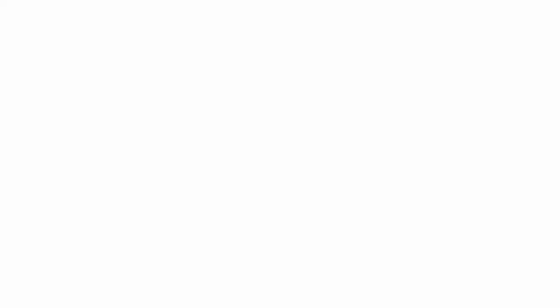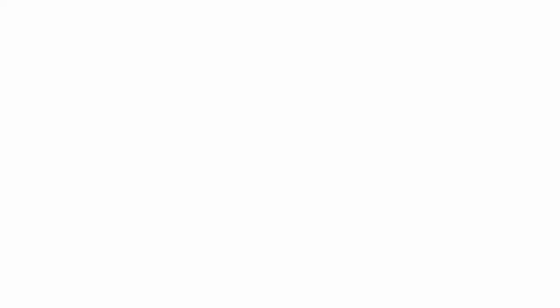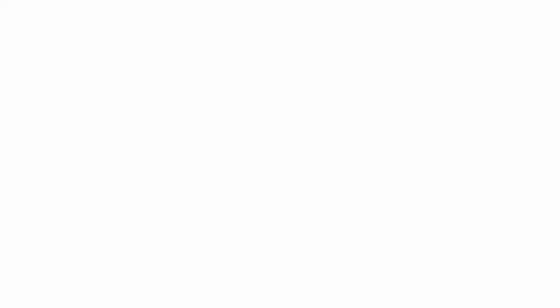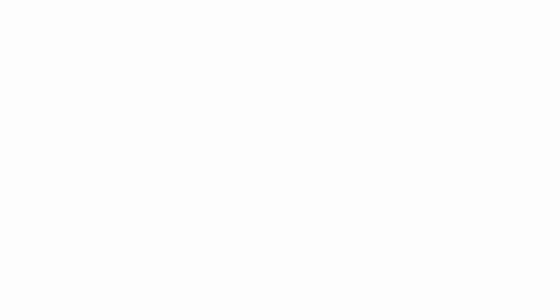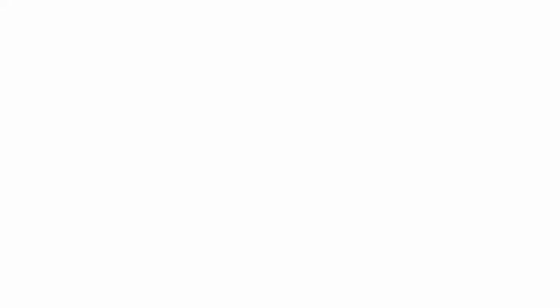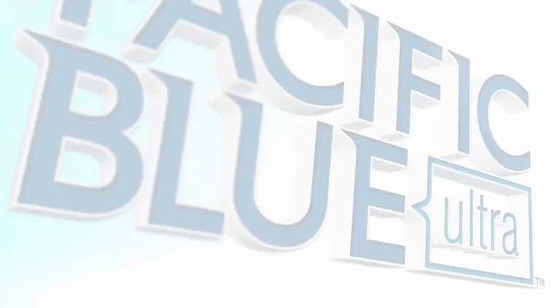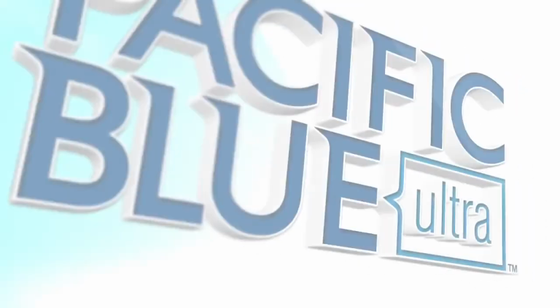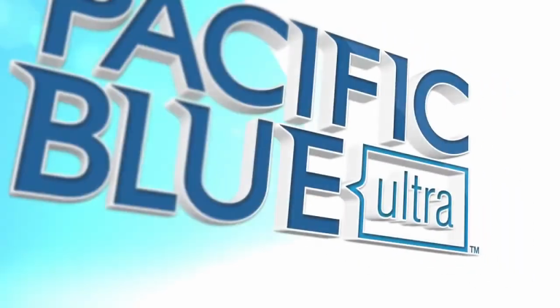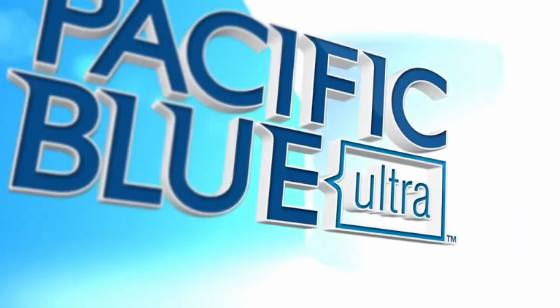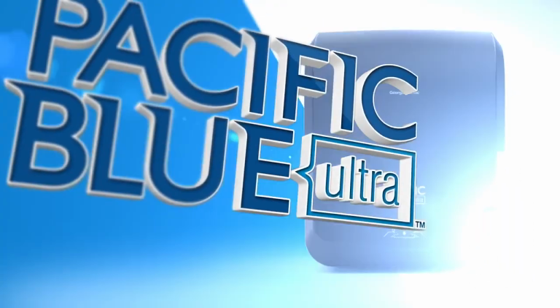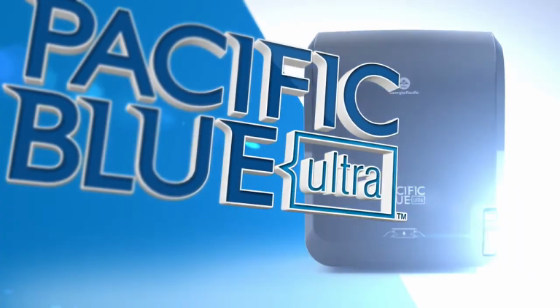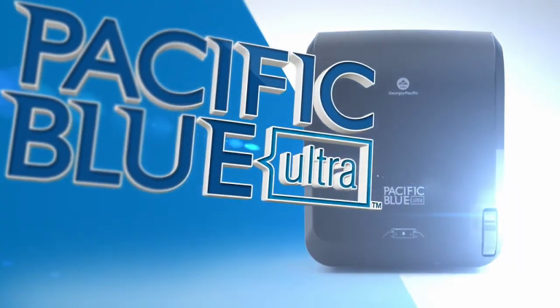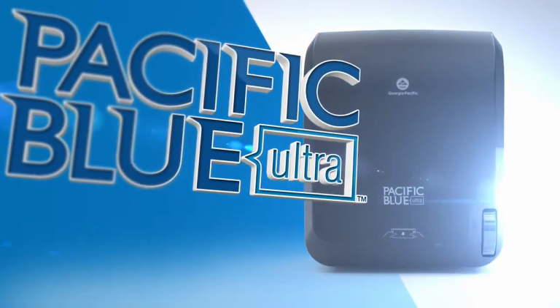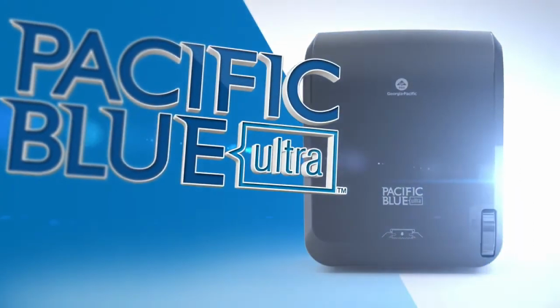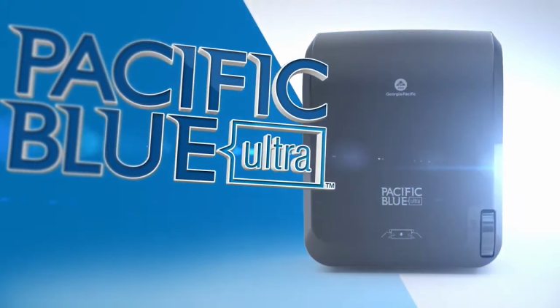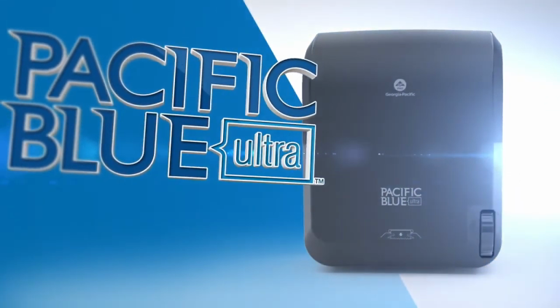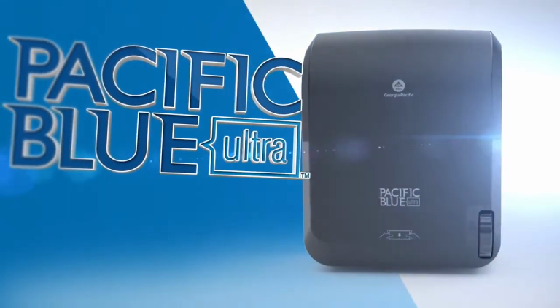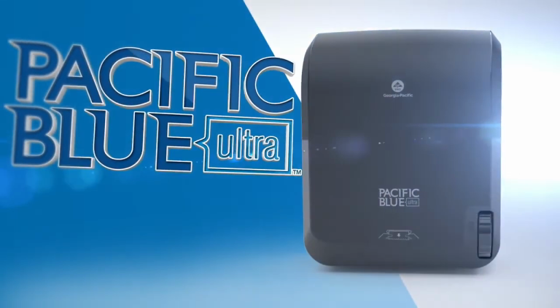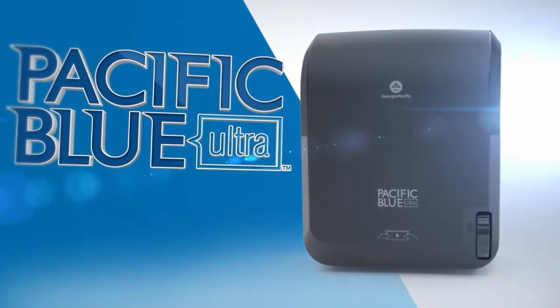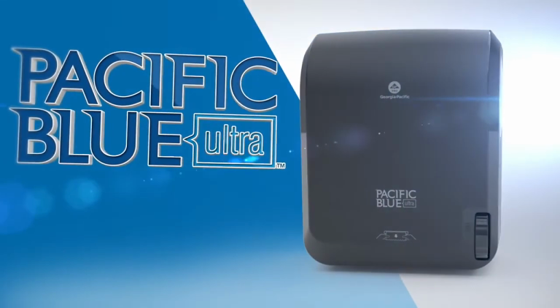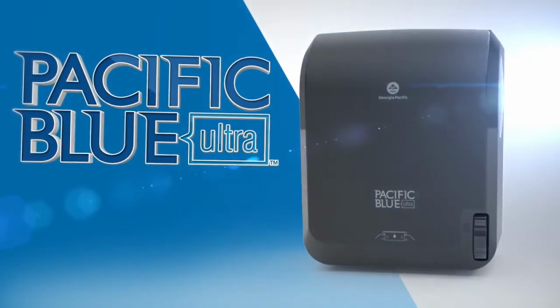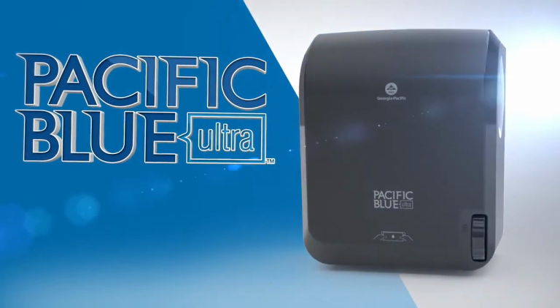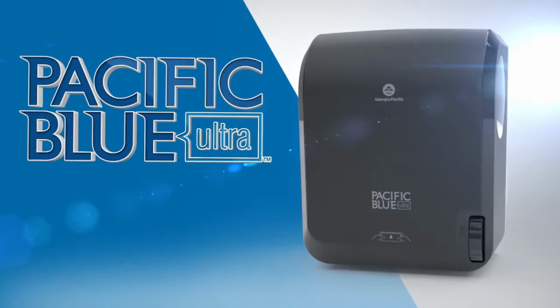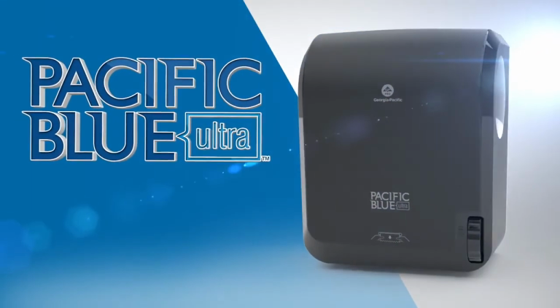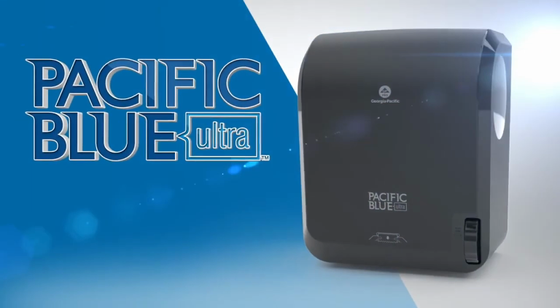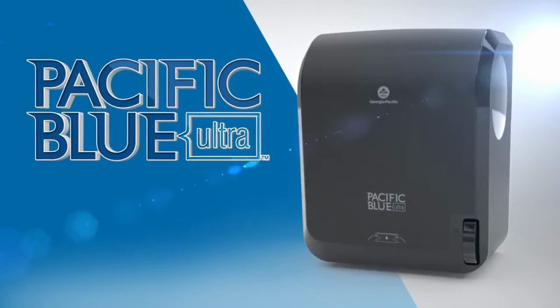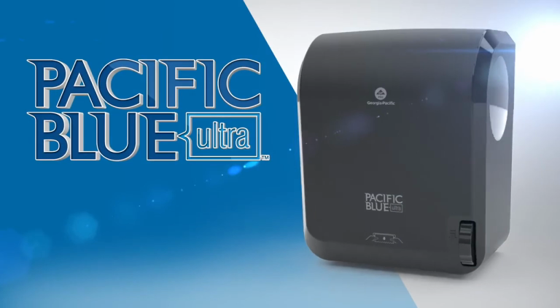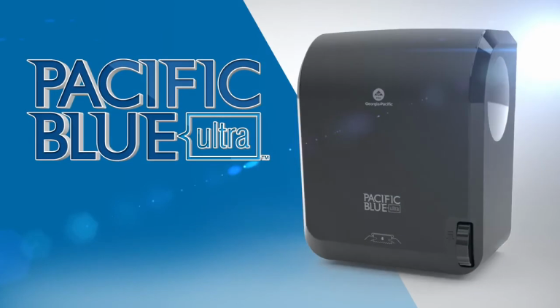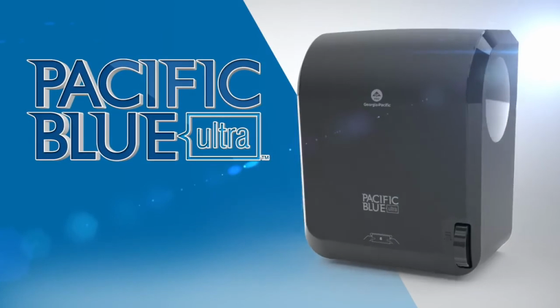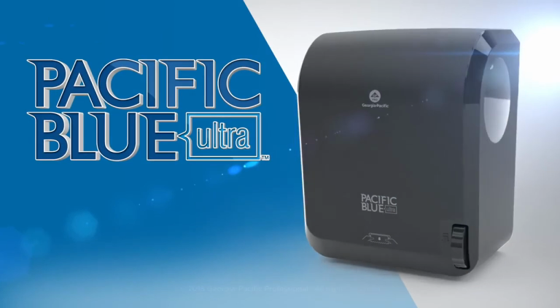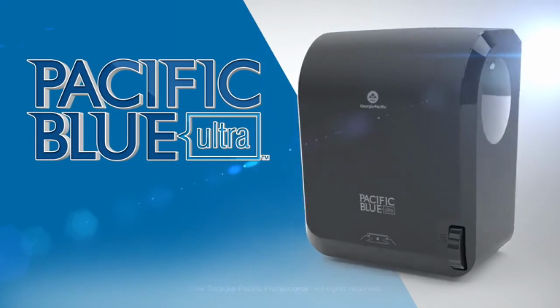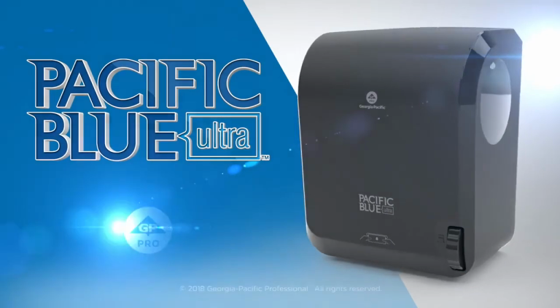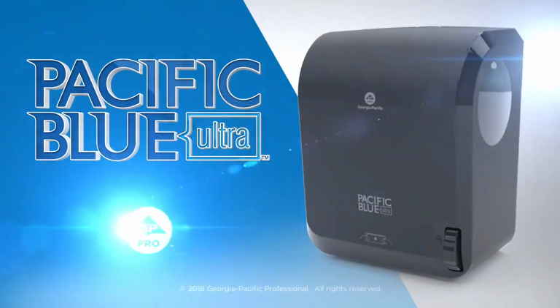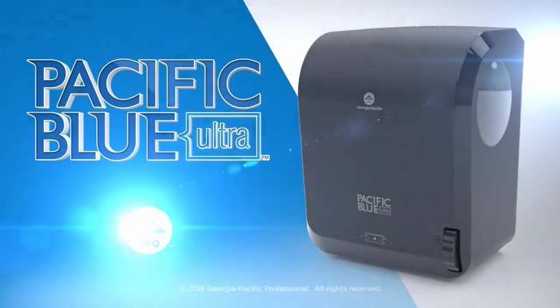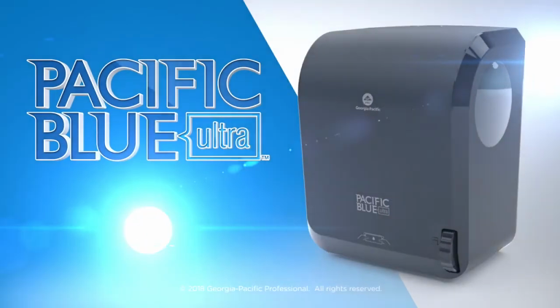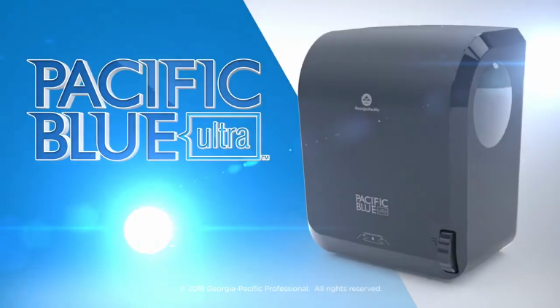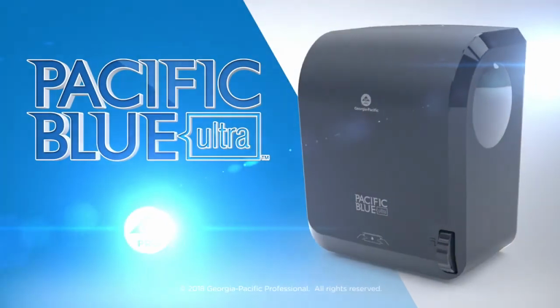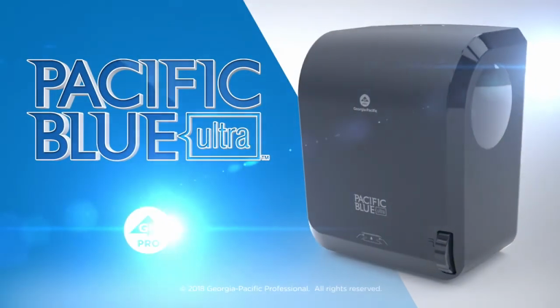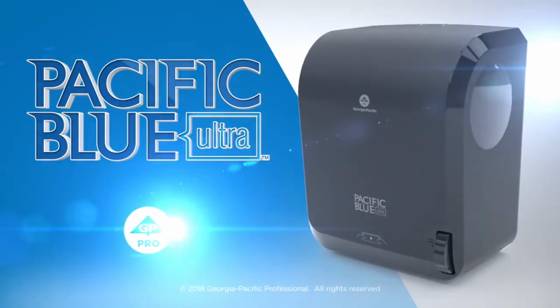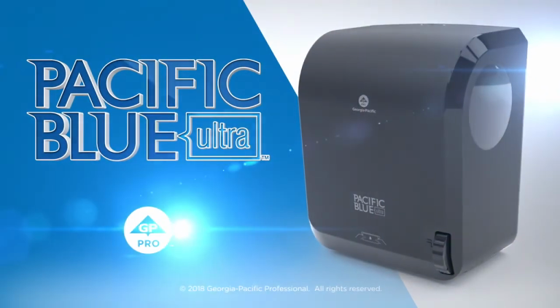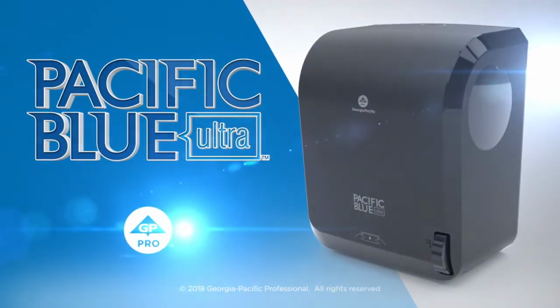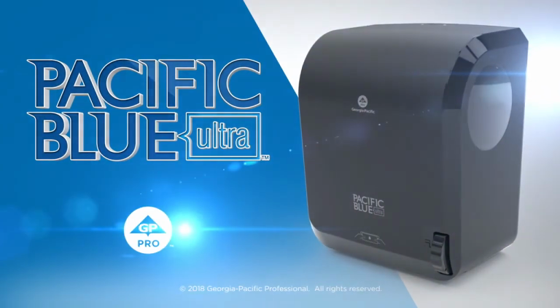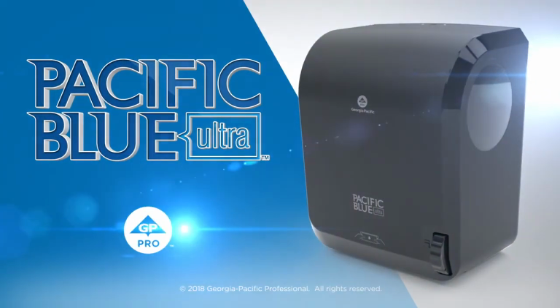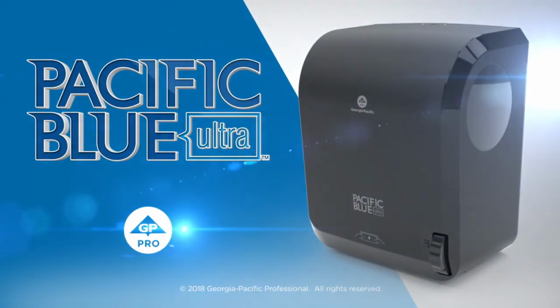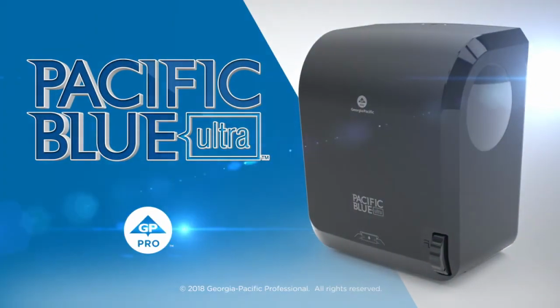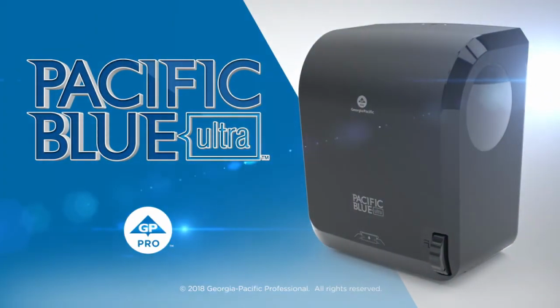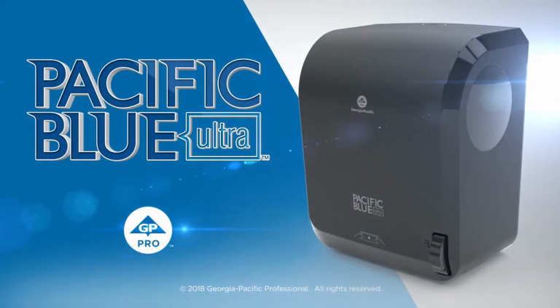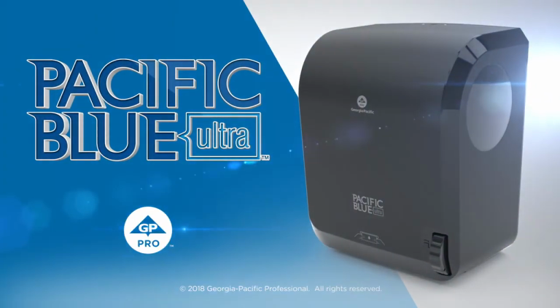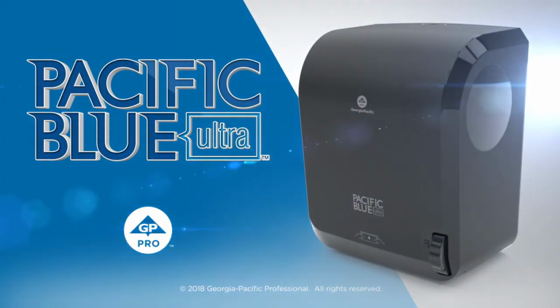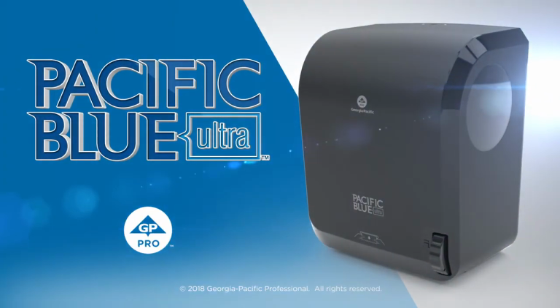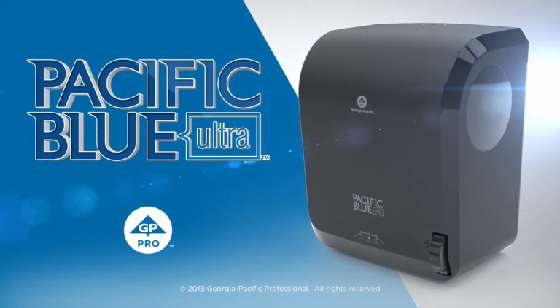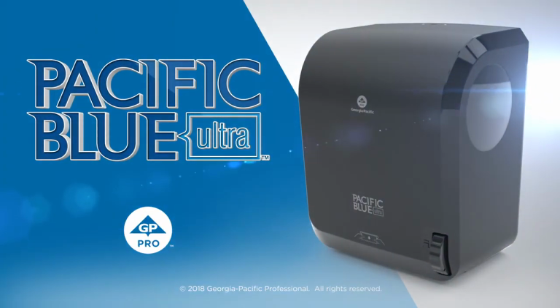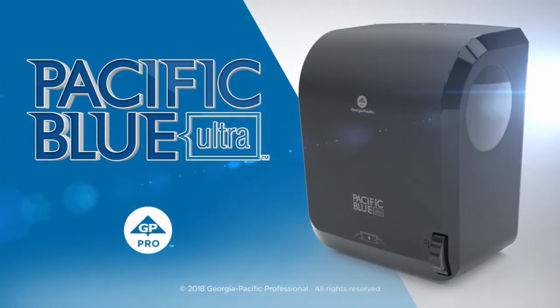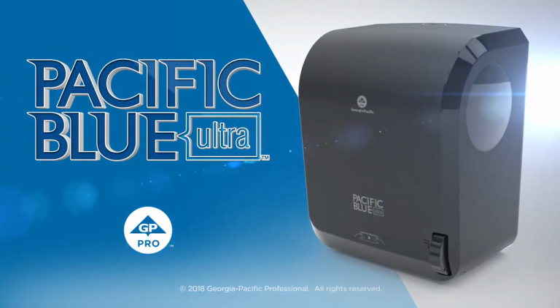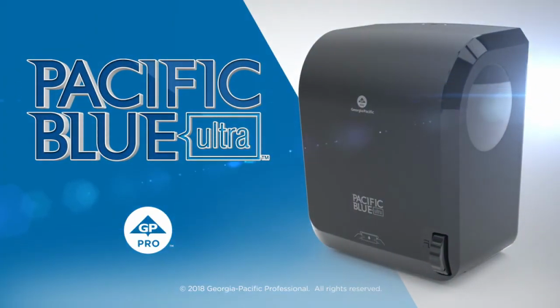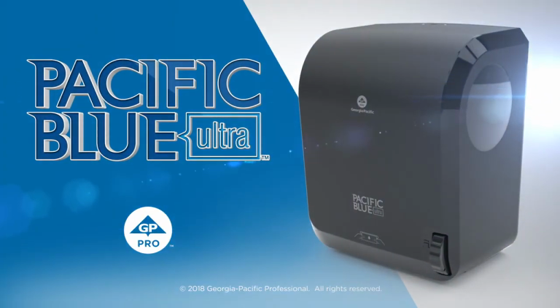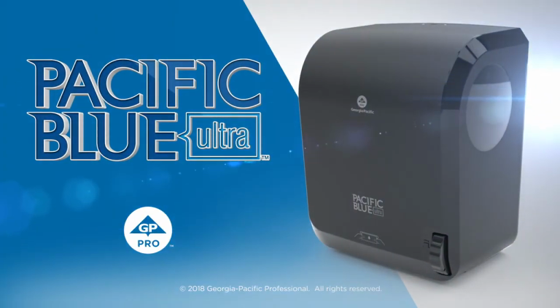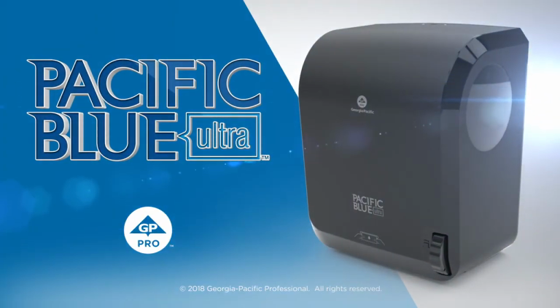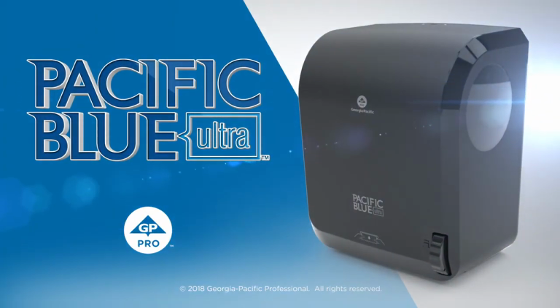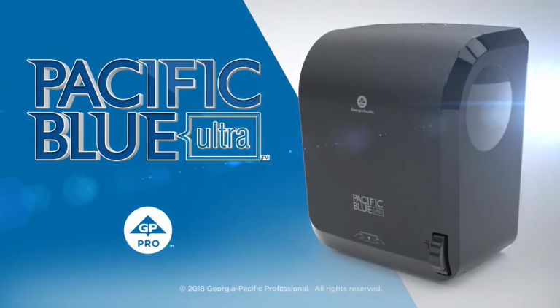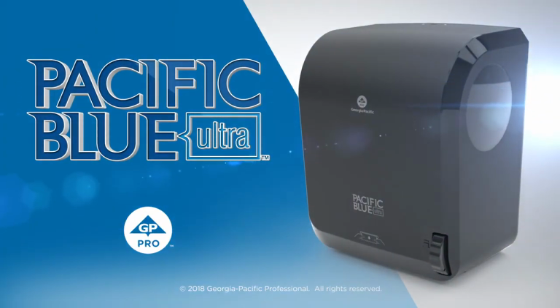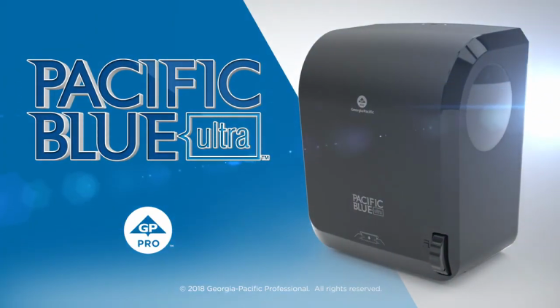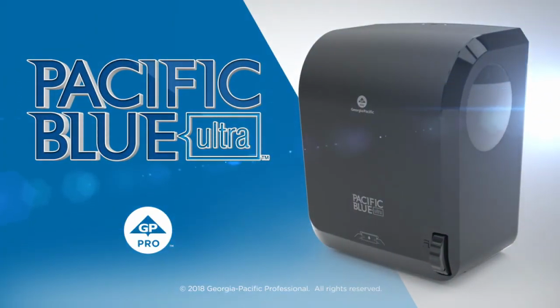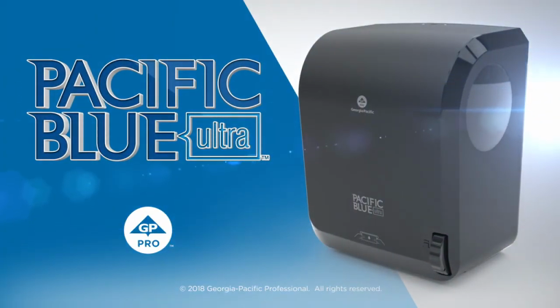The Pacific Blue Ultra Mechanical Towel Dispenser from GP Pro. That's affordable efficiency at work.